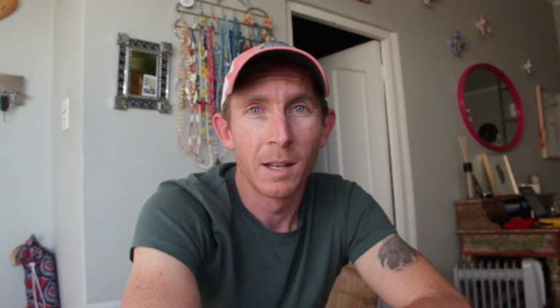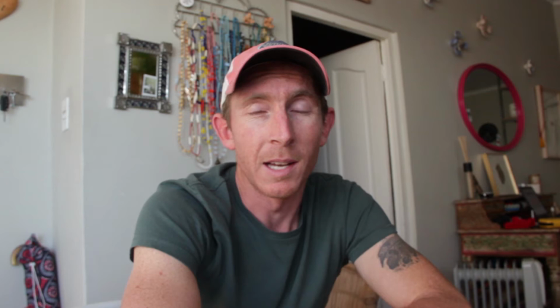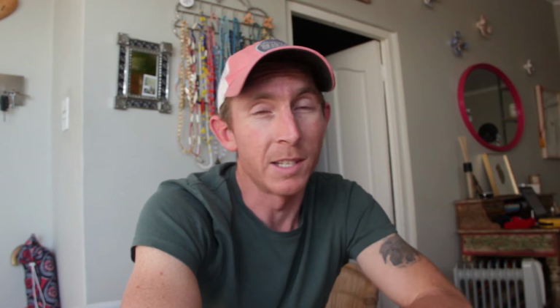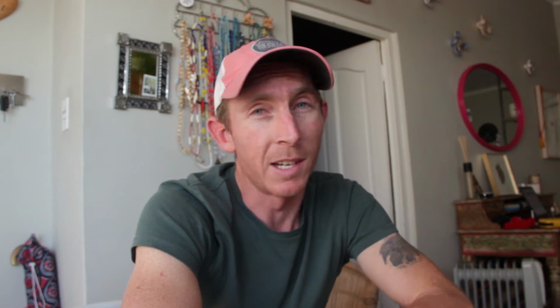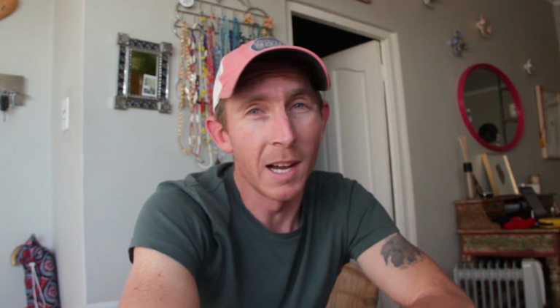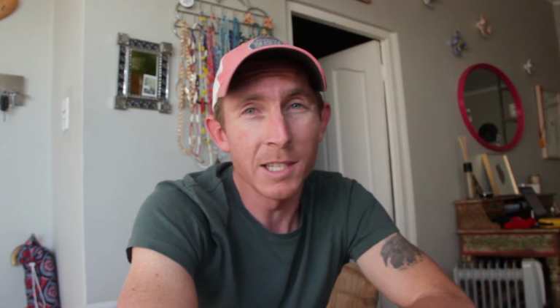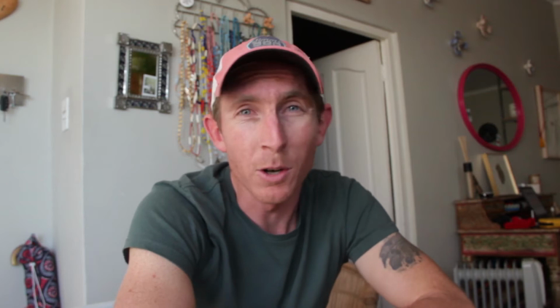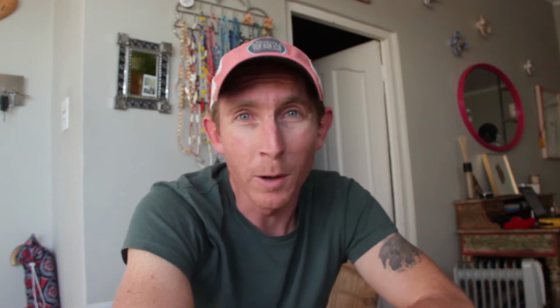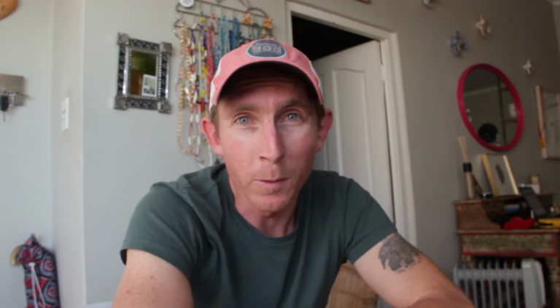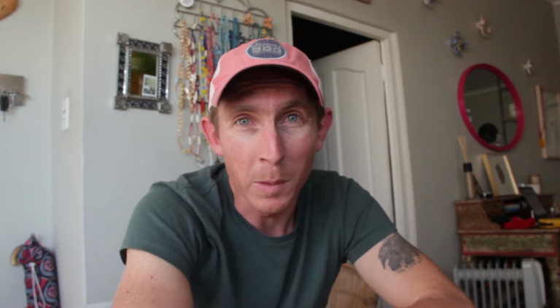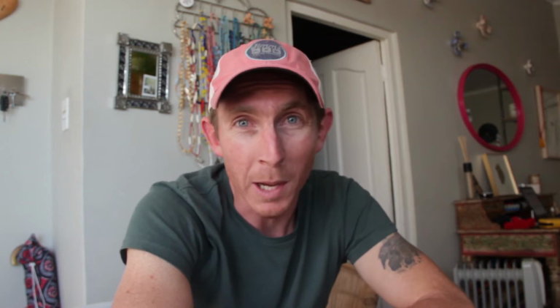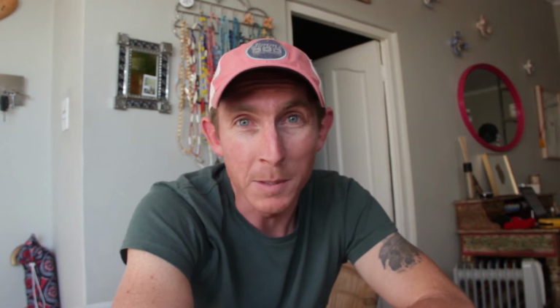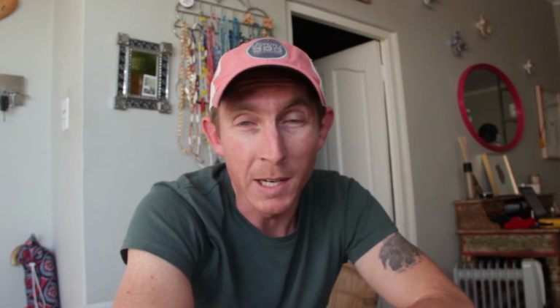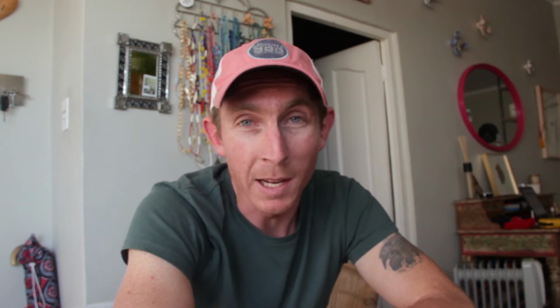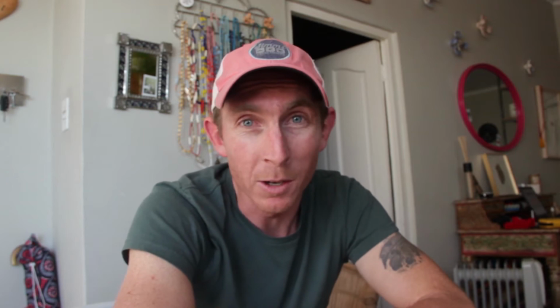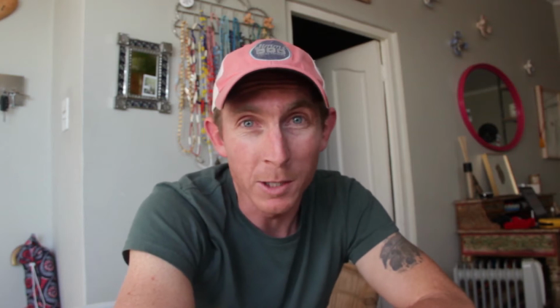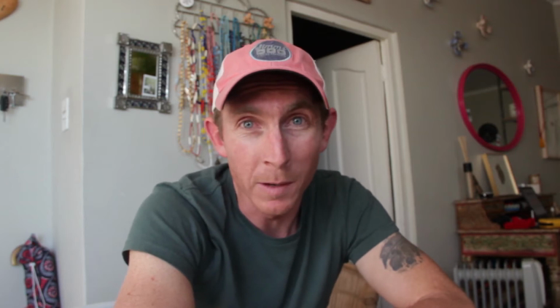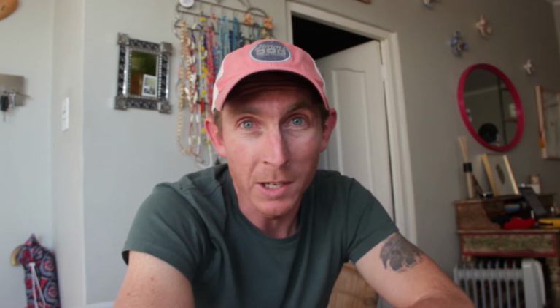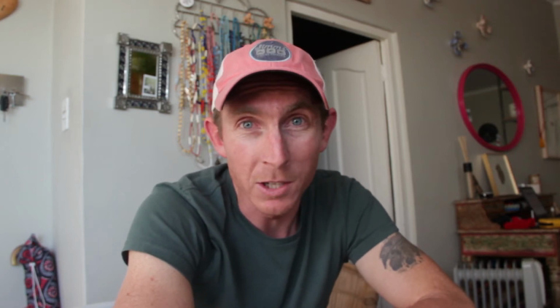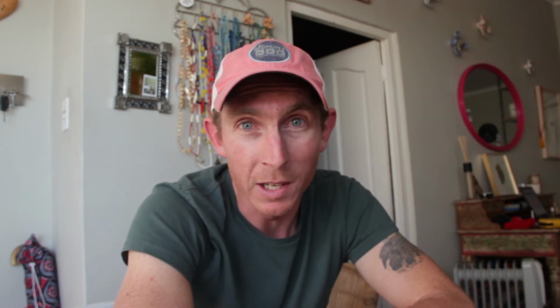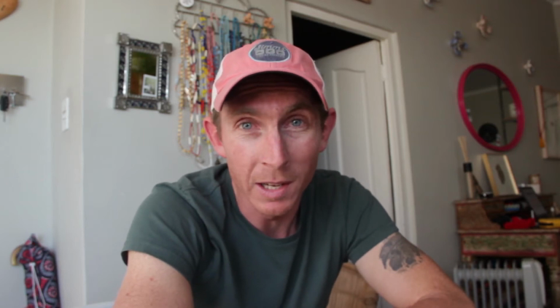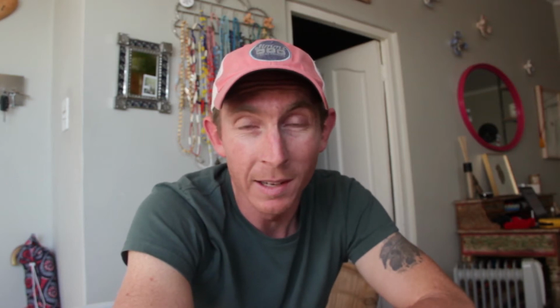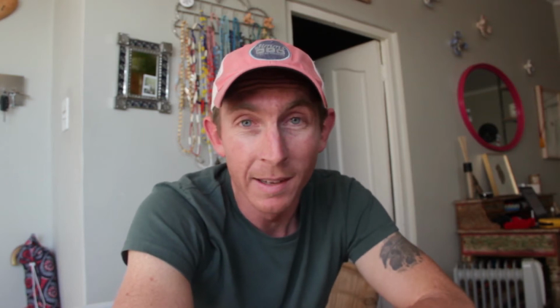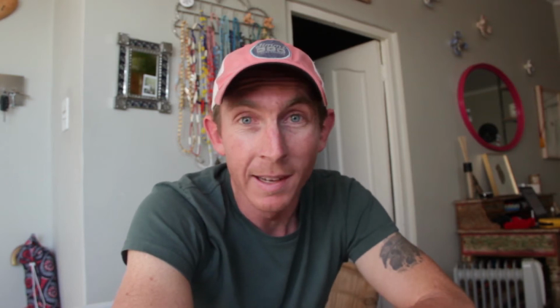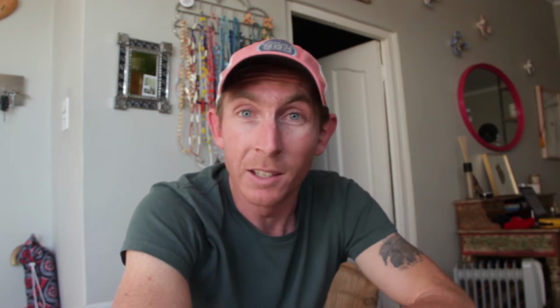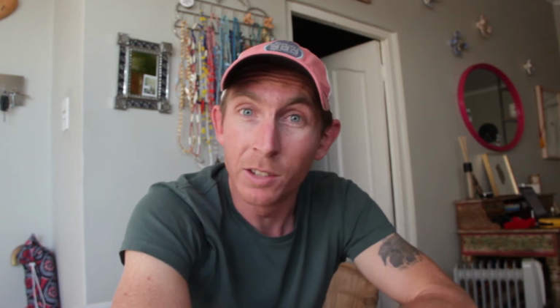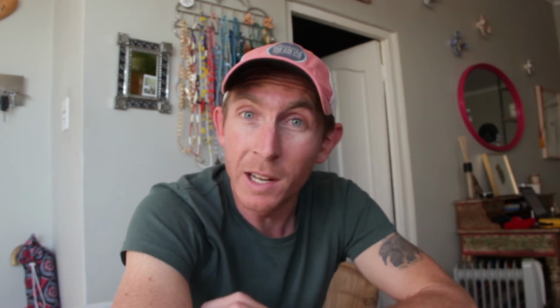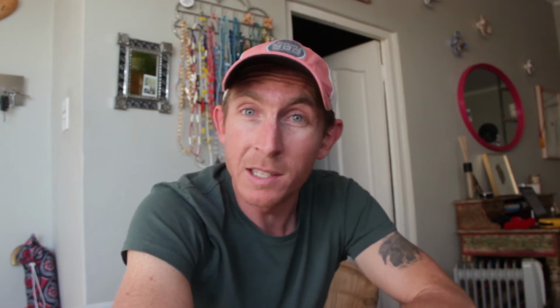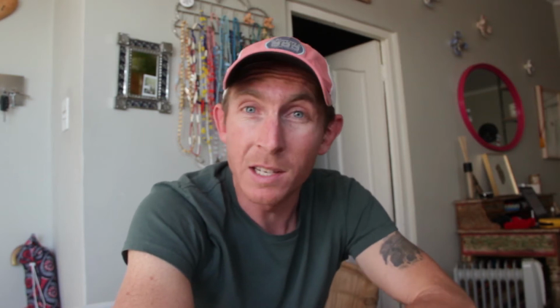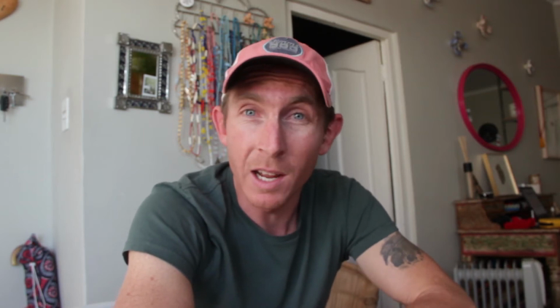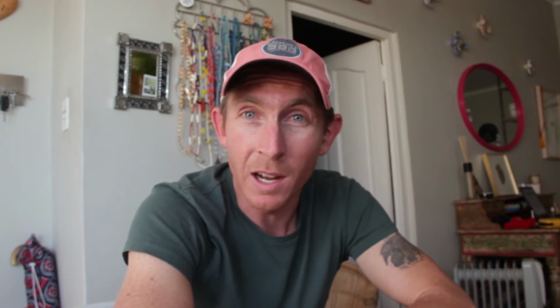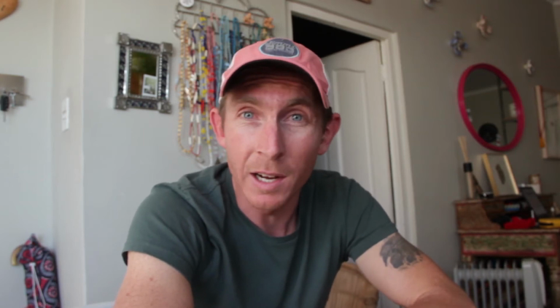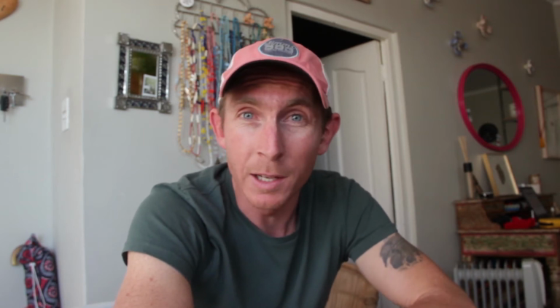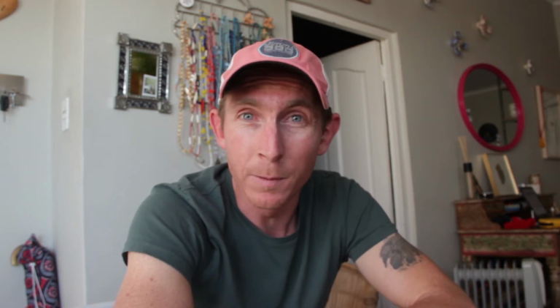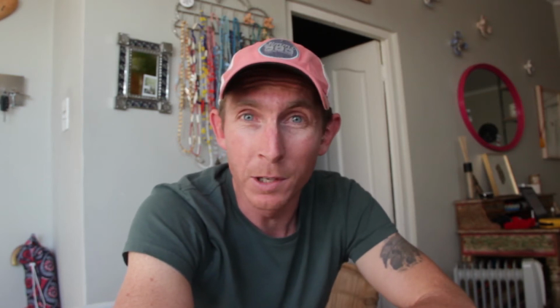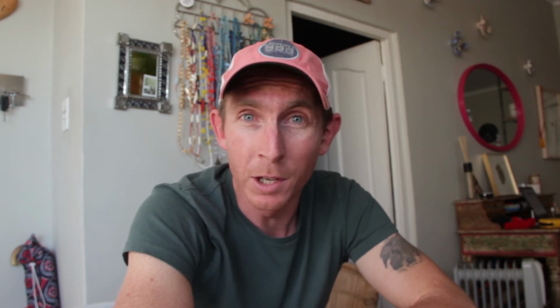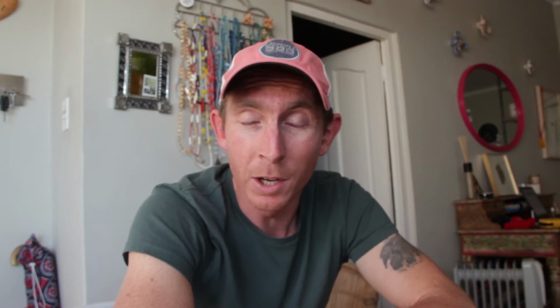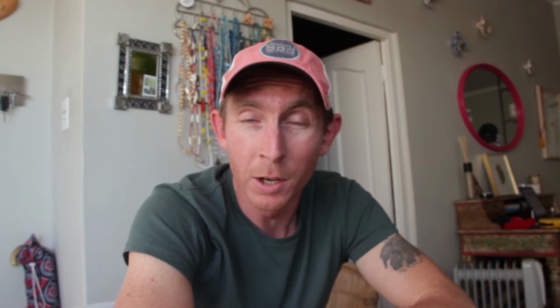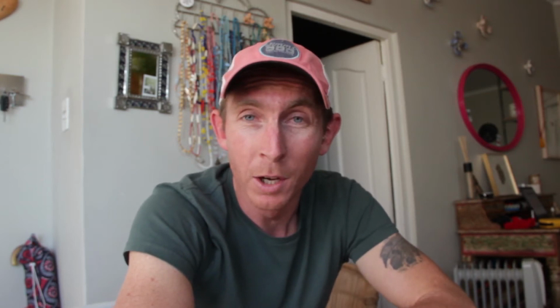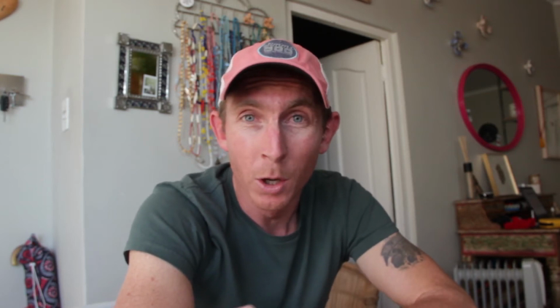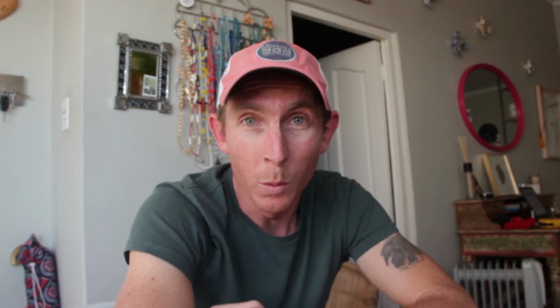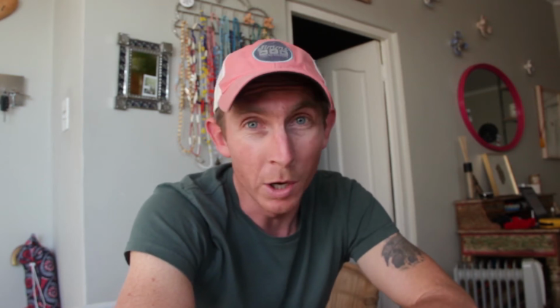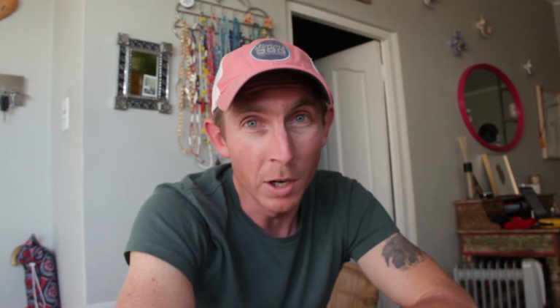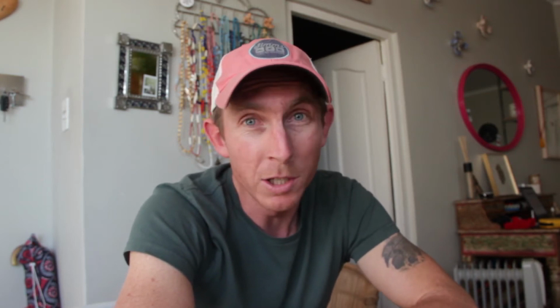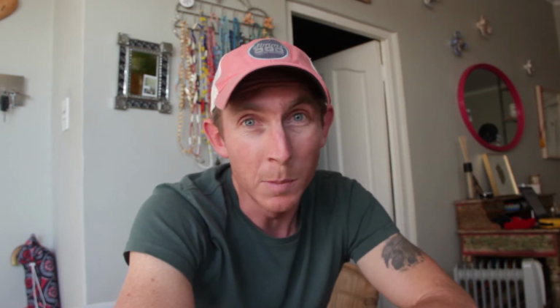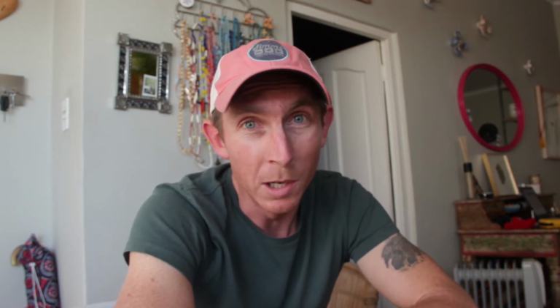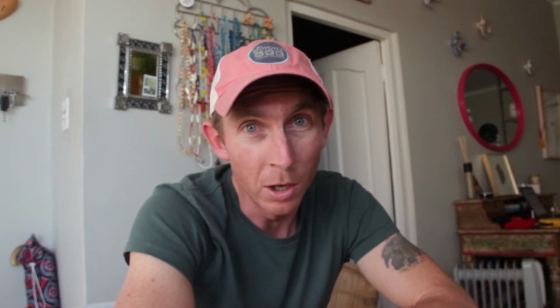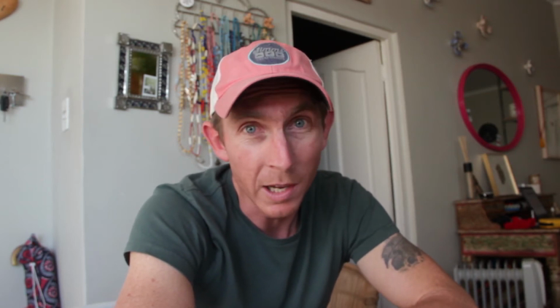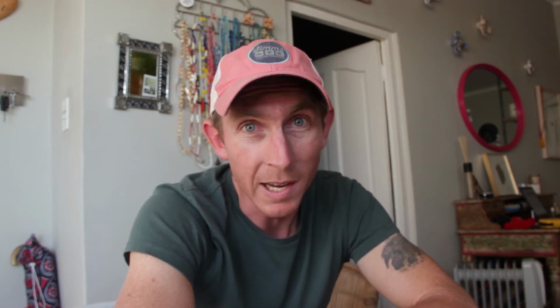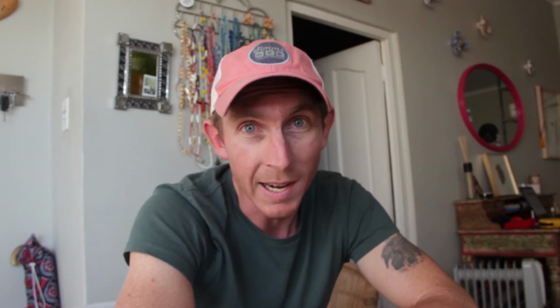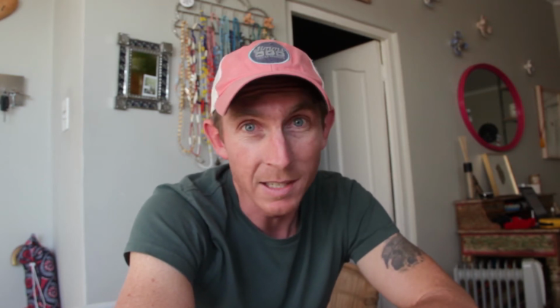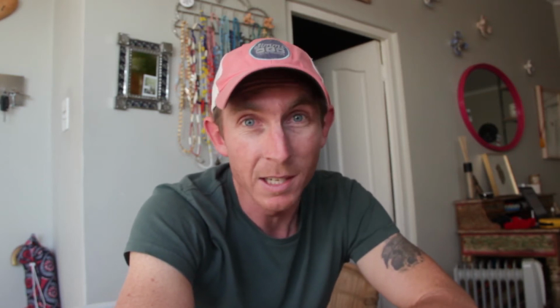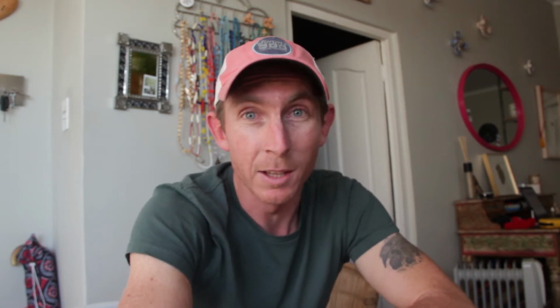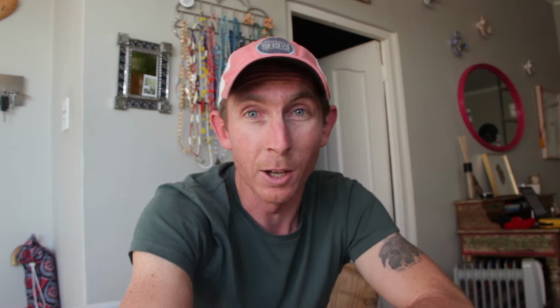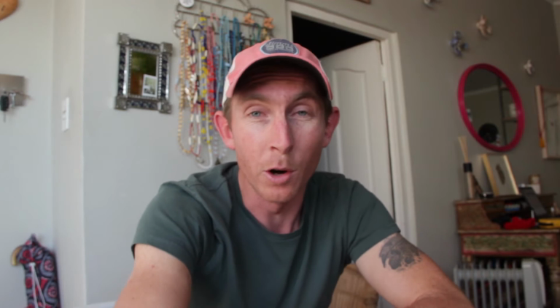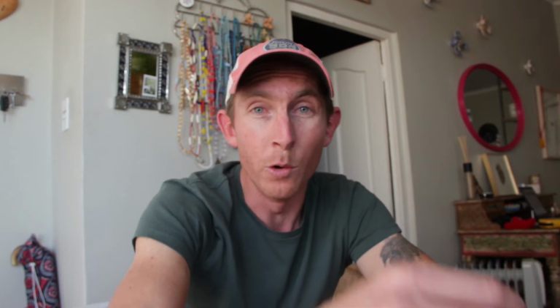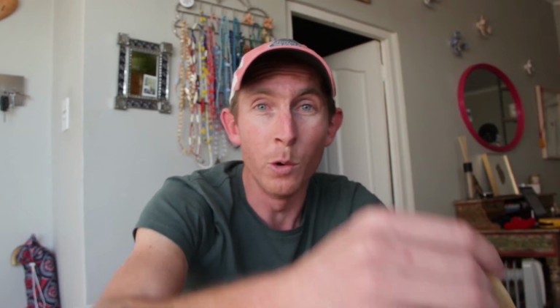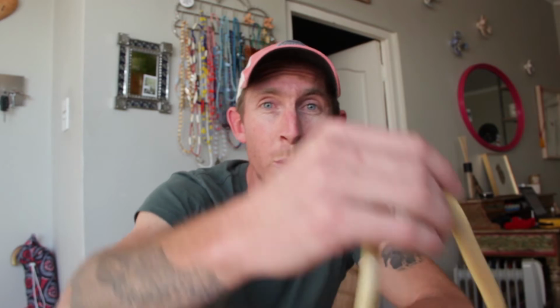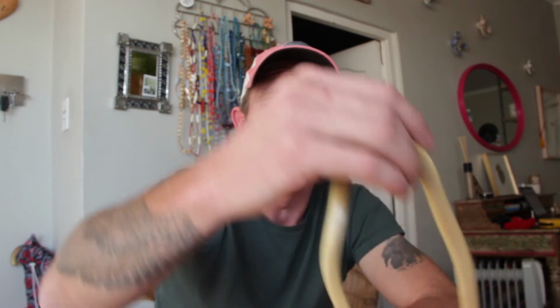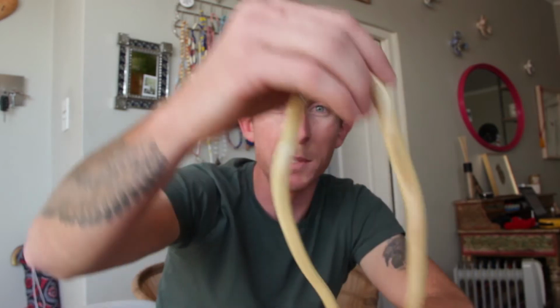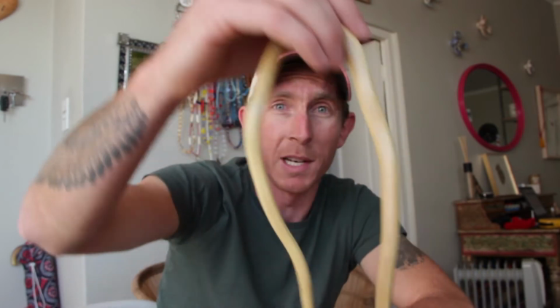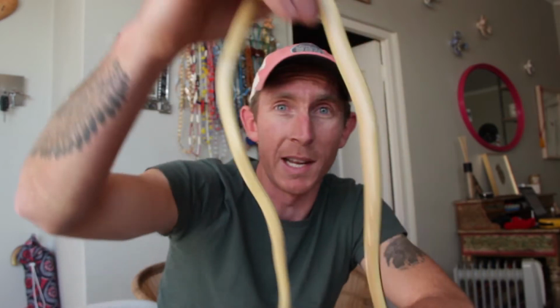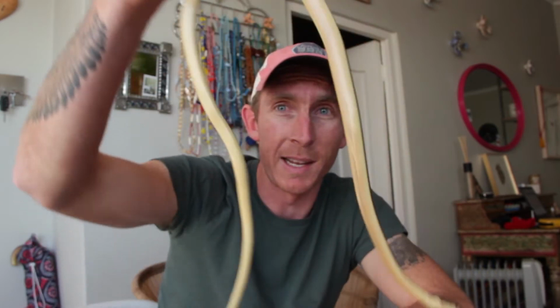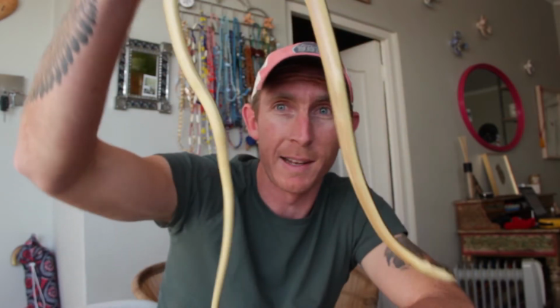How's it guys? Grant from Cape Snake Conservation here. In today's snake ID video we're going to be looking at the Karoo Whipsnake.